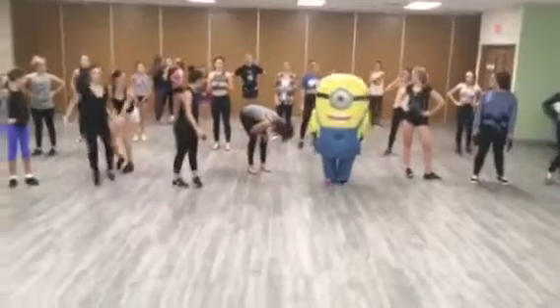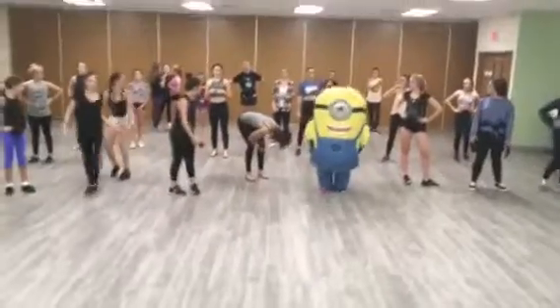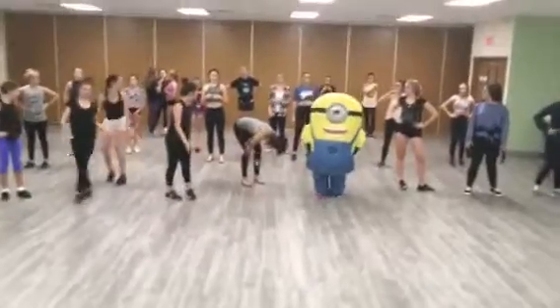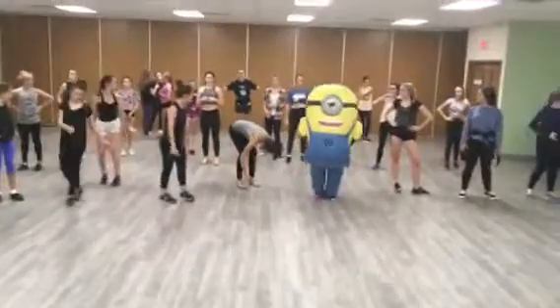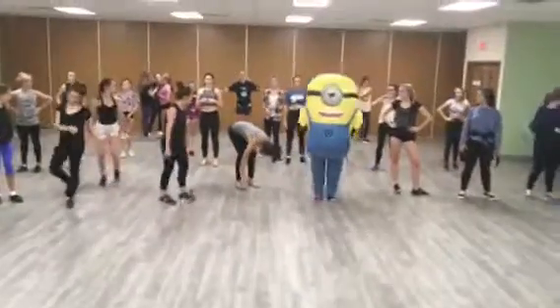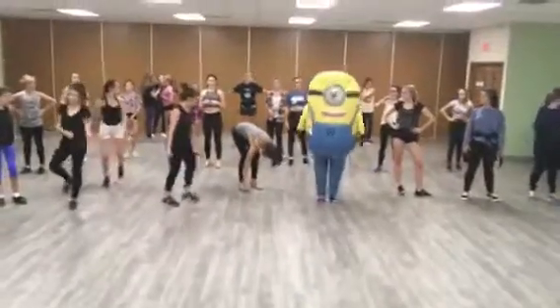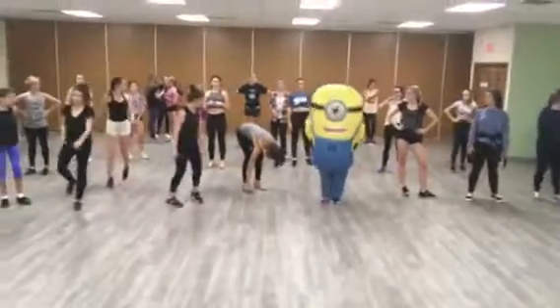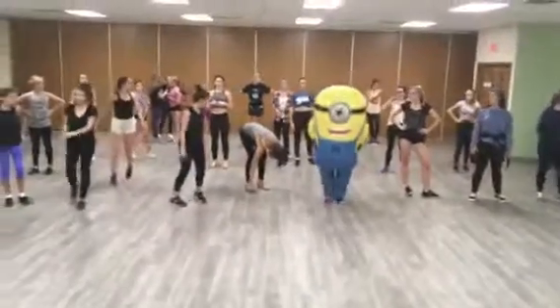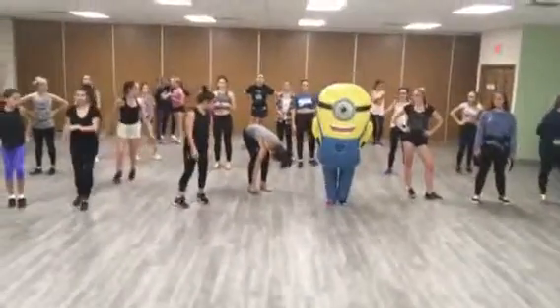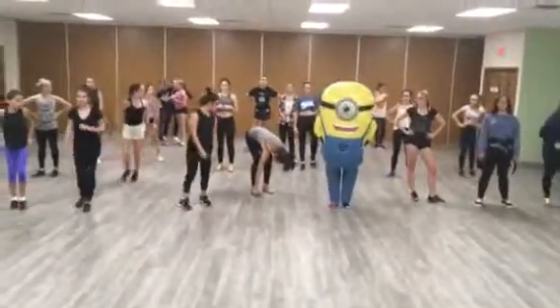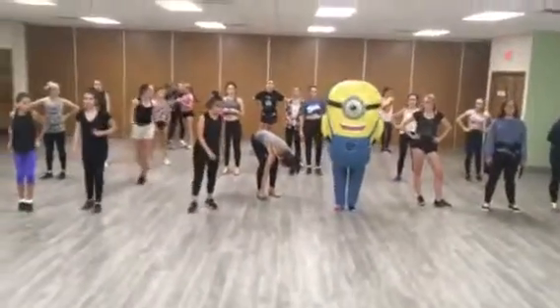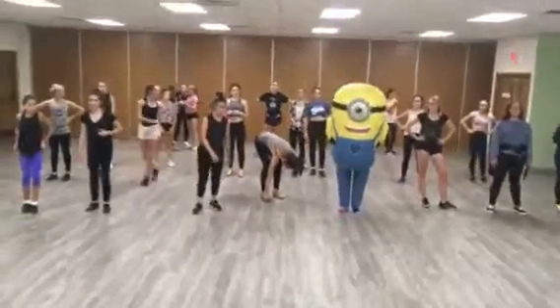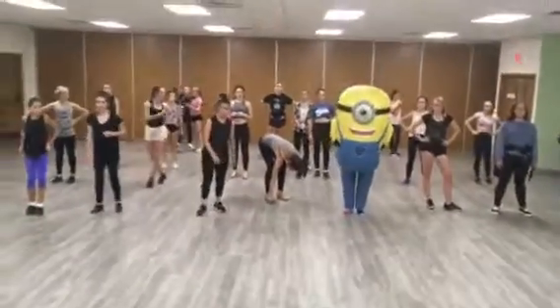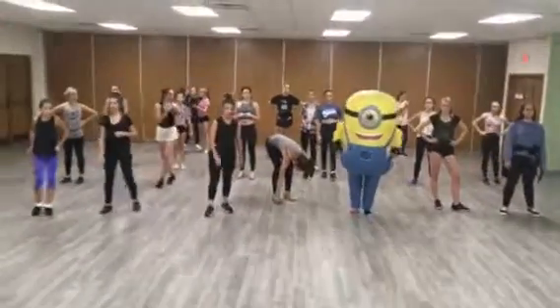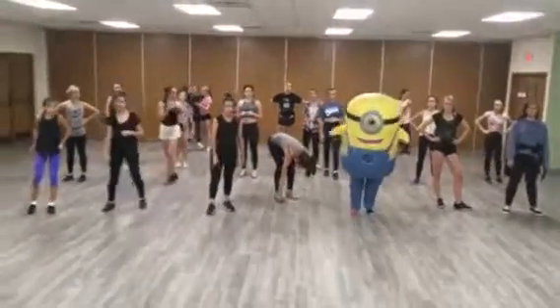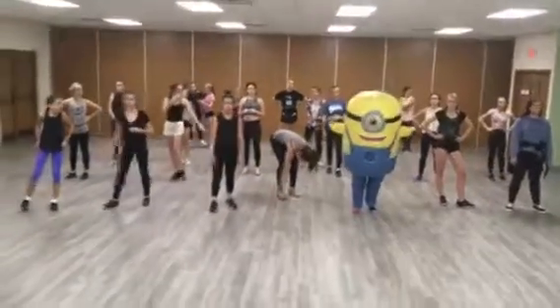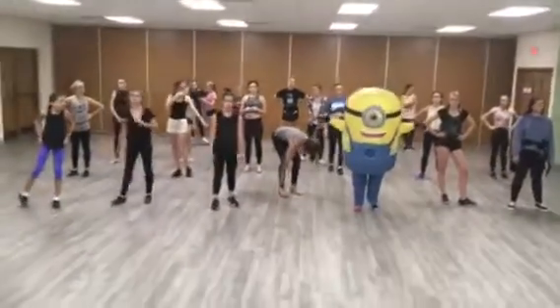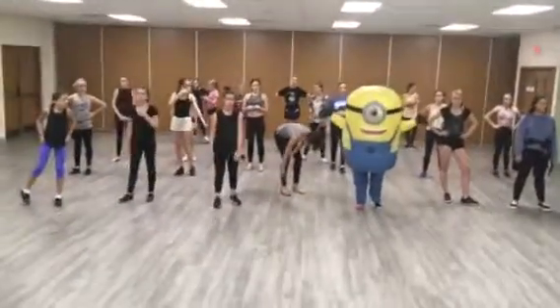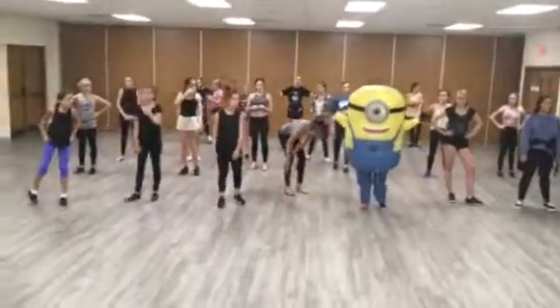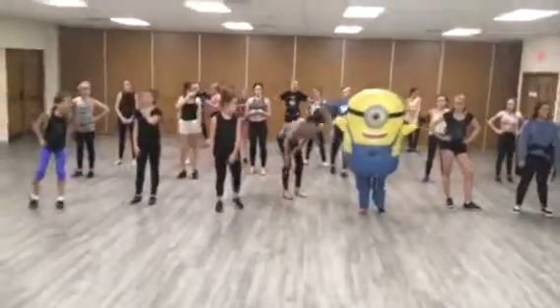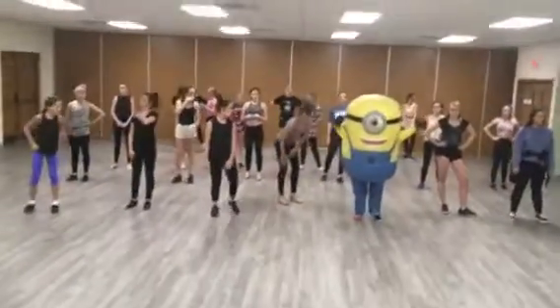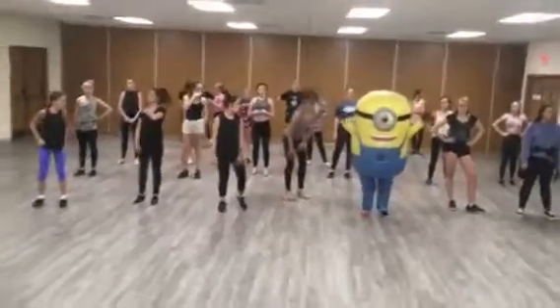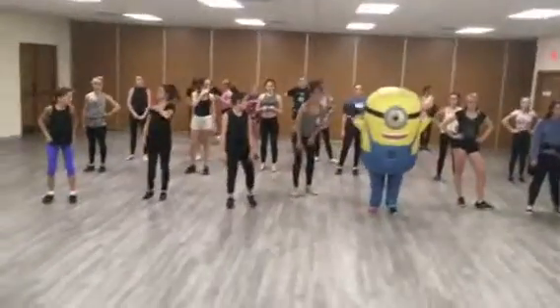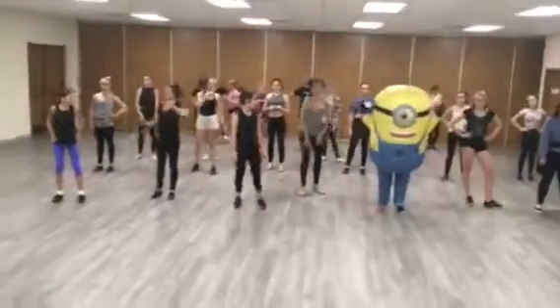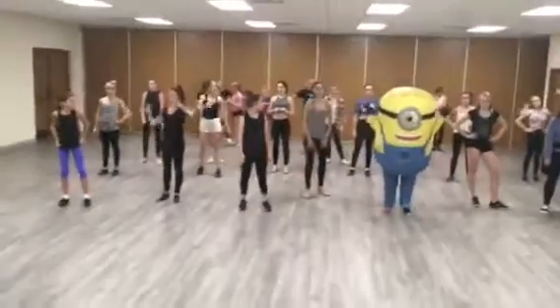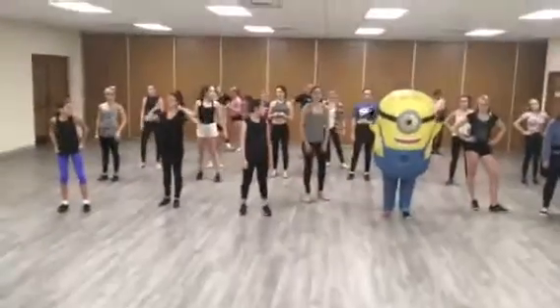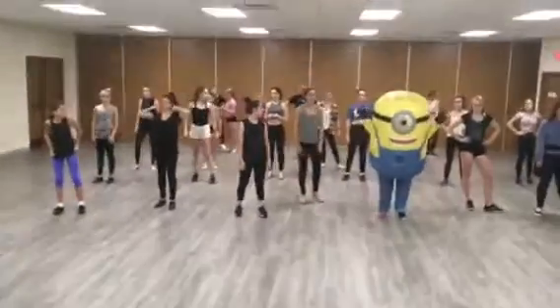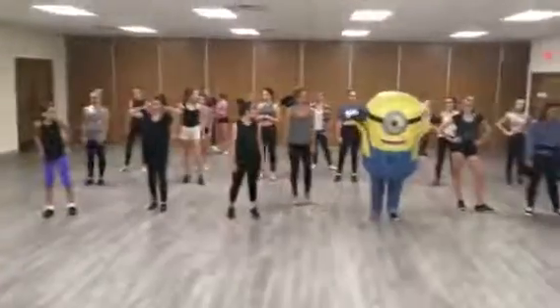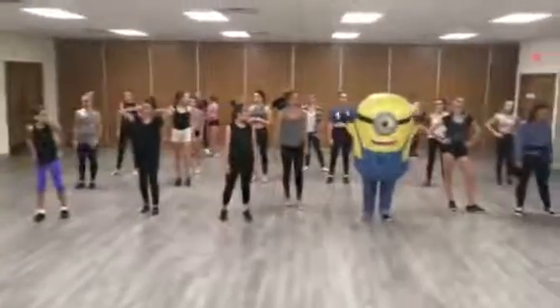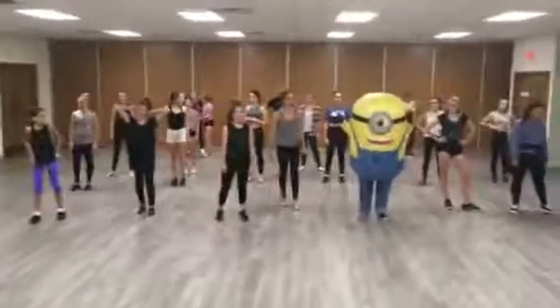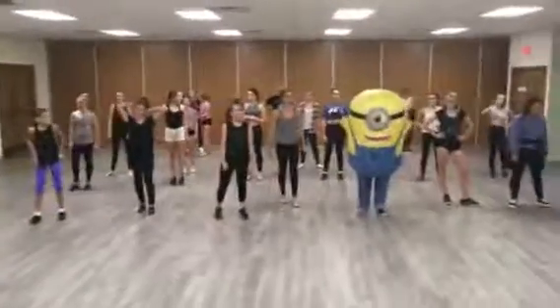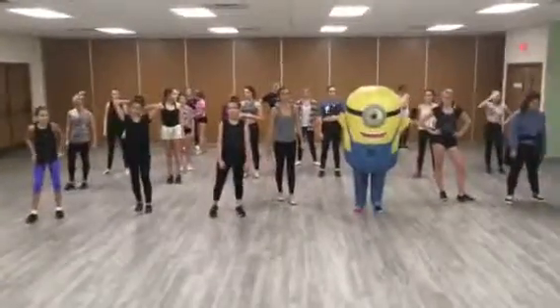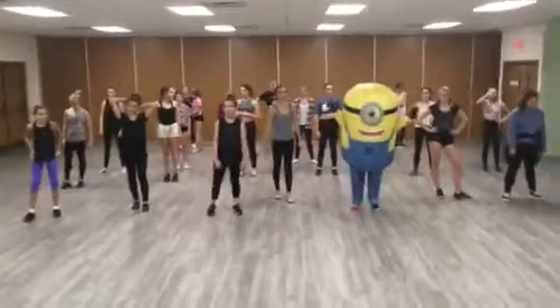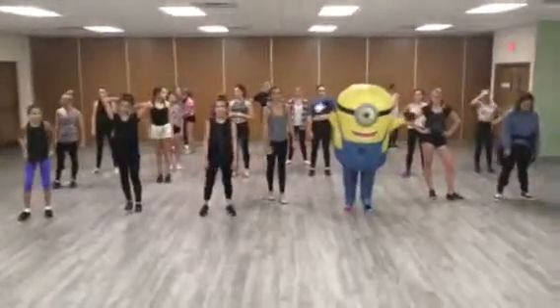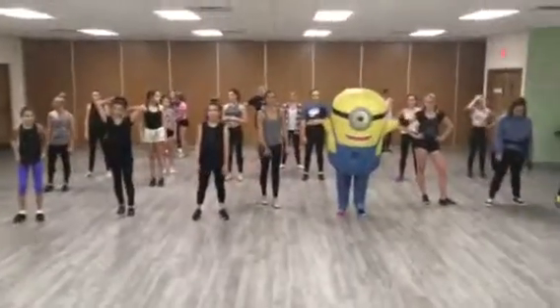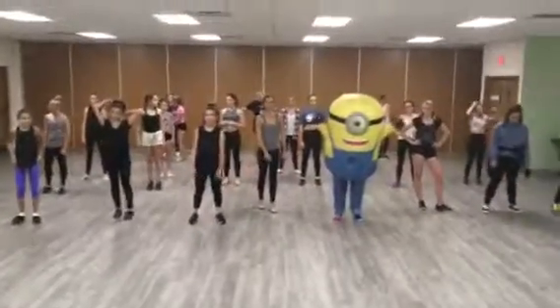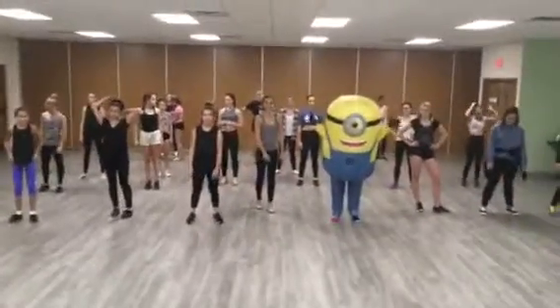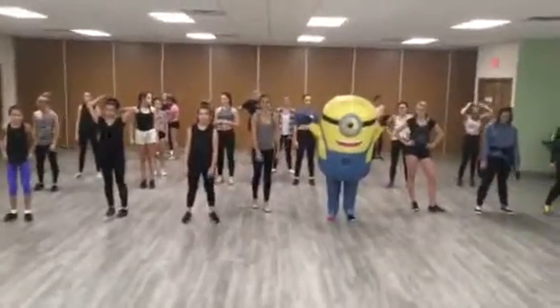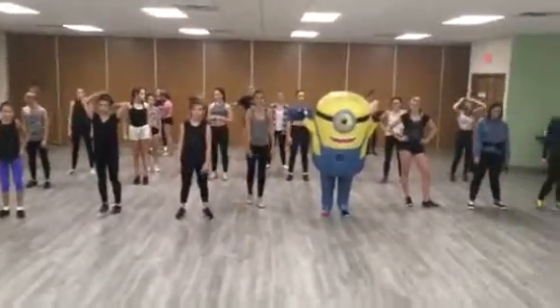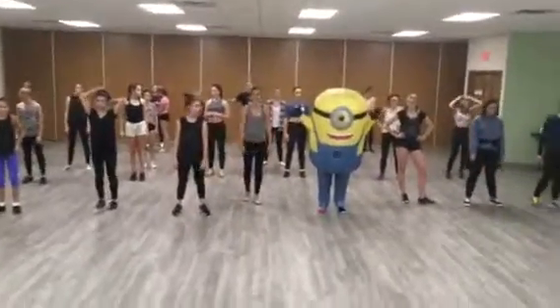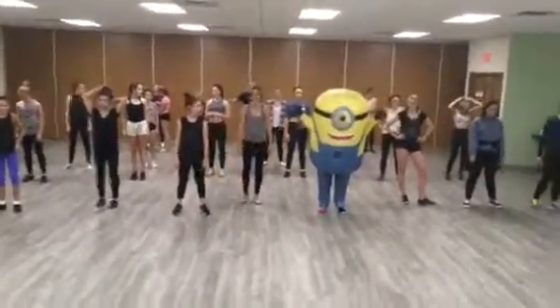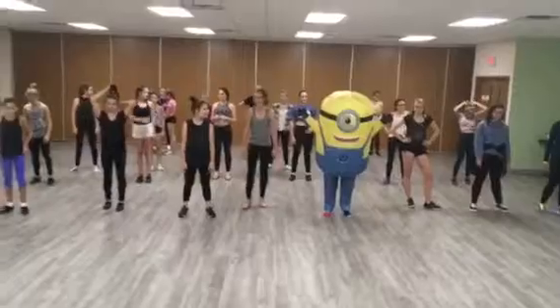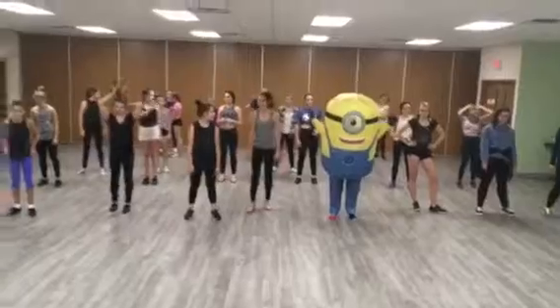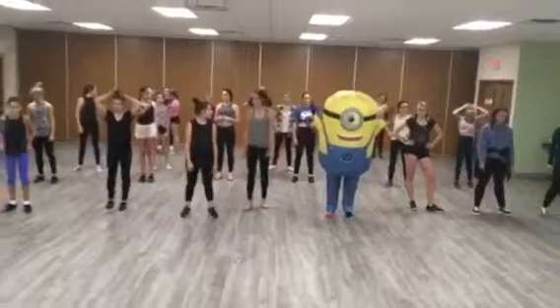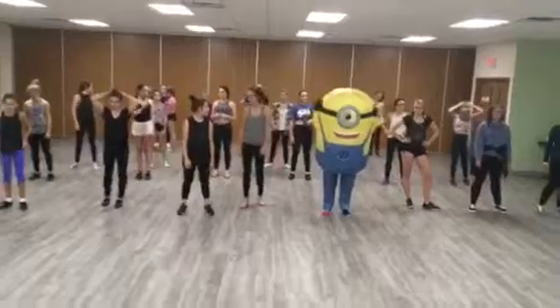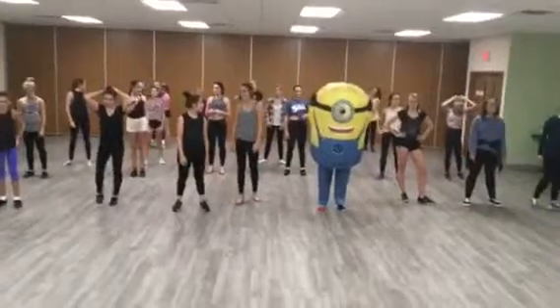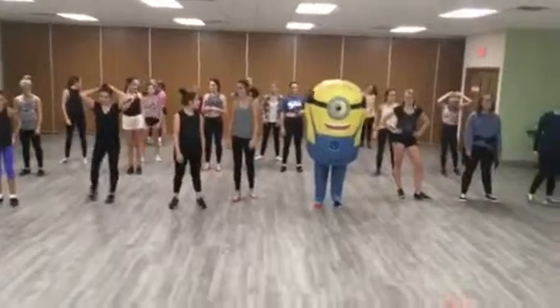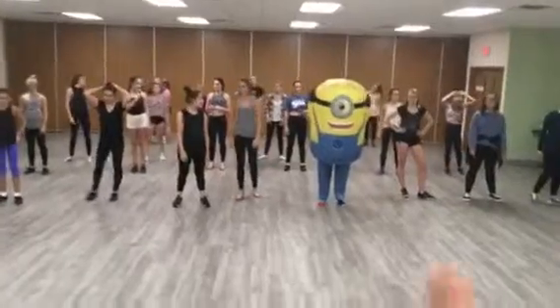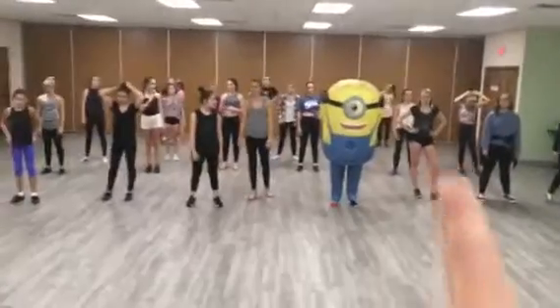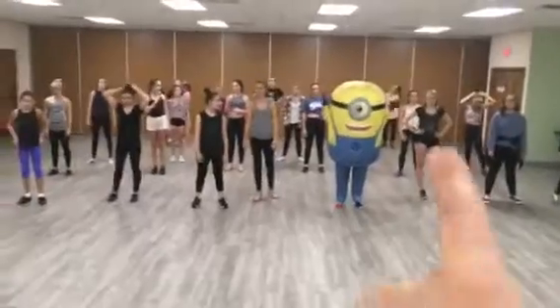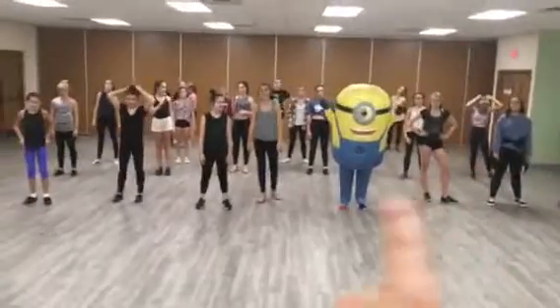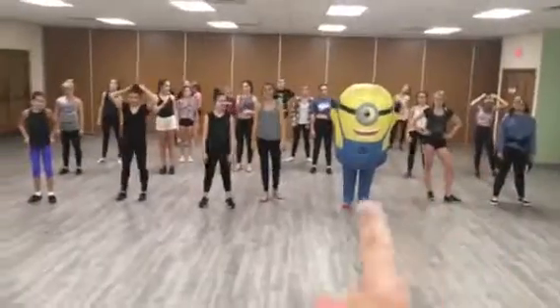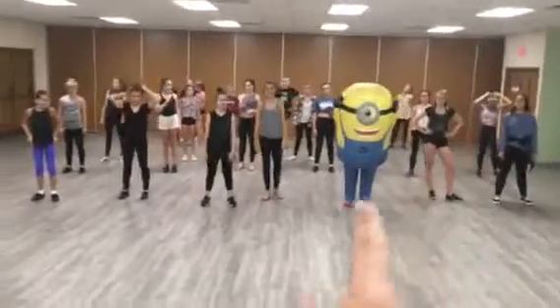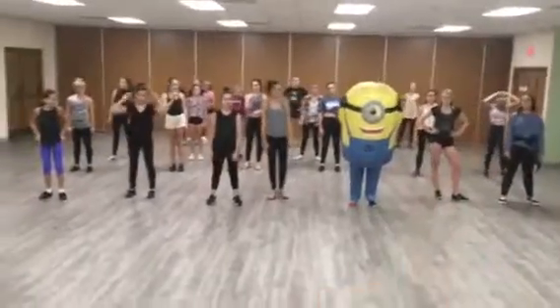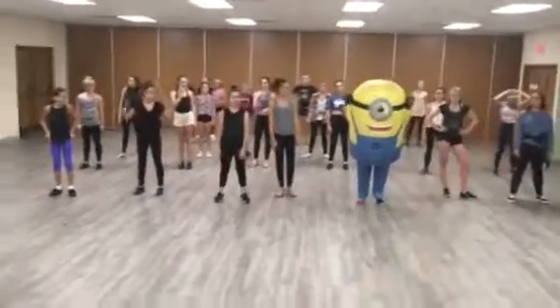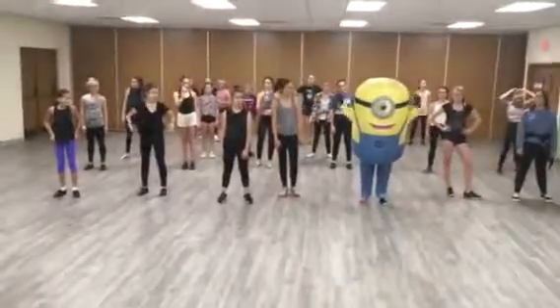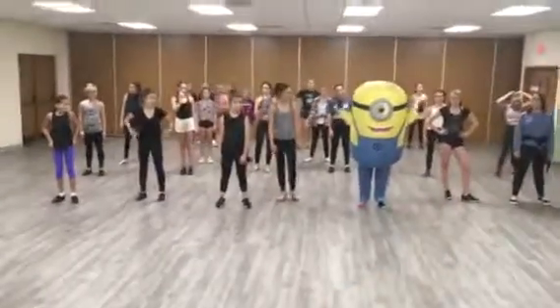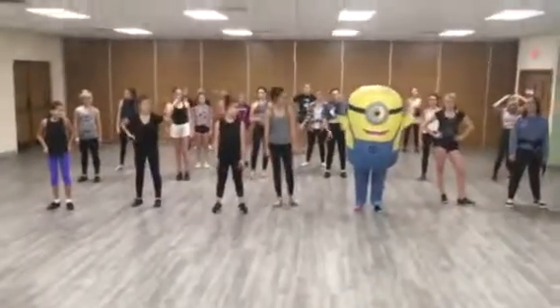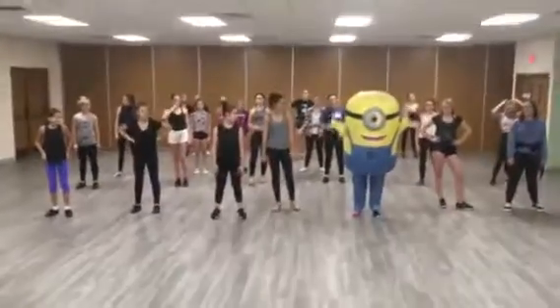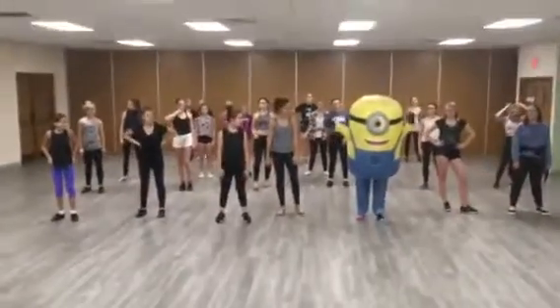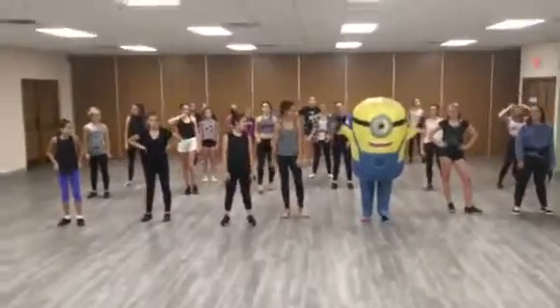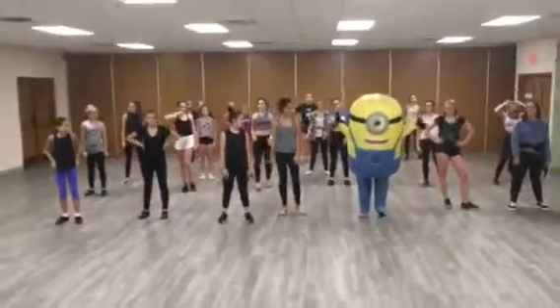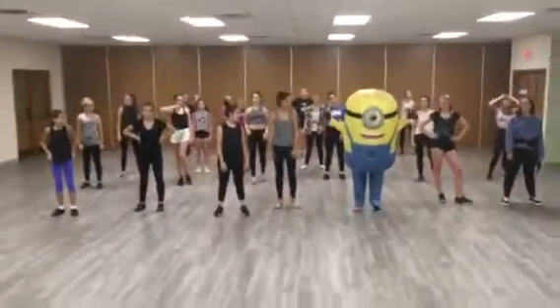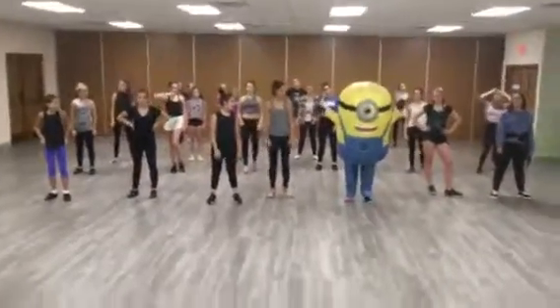Okay, we are moving on to our Whip Nae Nae section of tap, and we have Sam dressed as our minion today. Thank you, thank you.